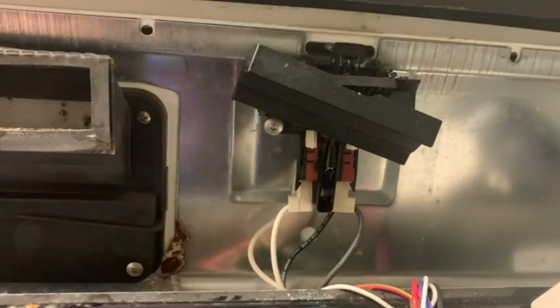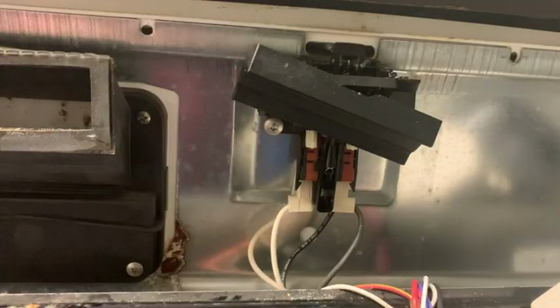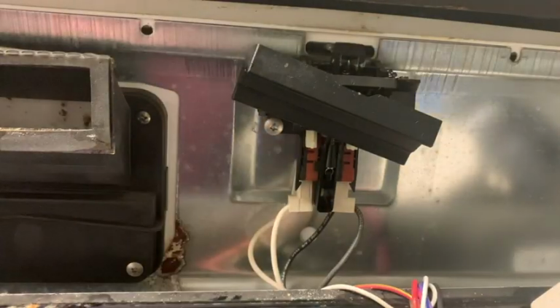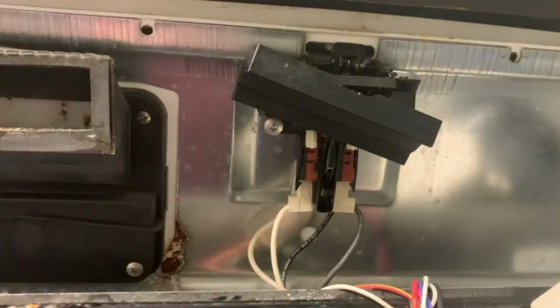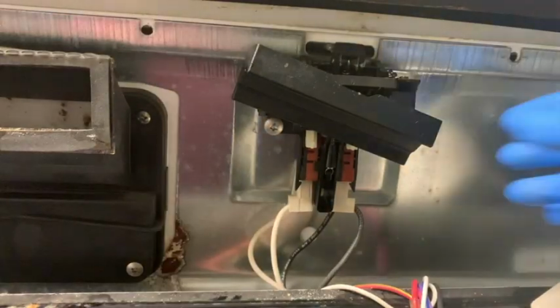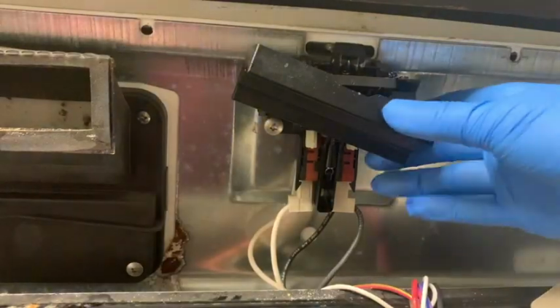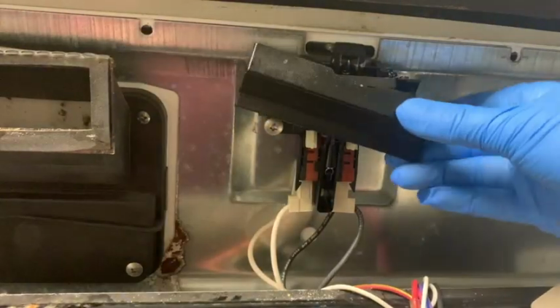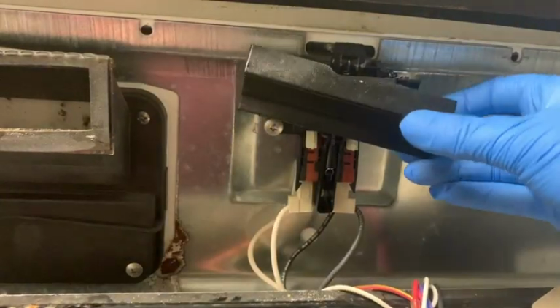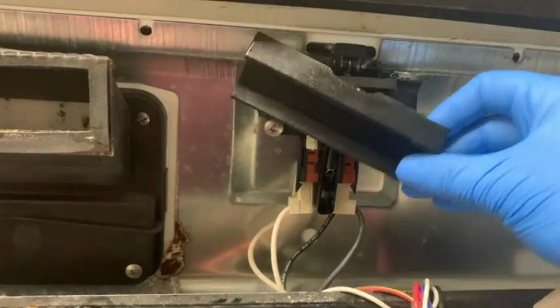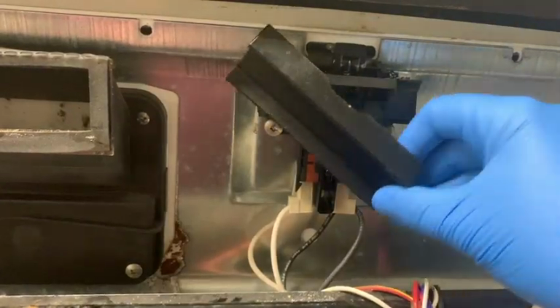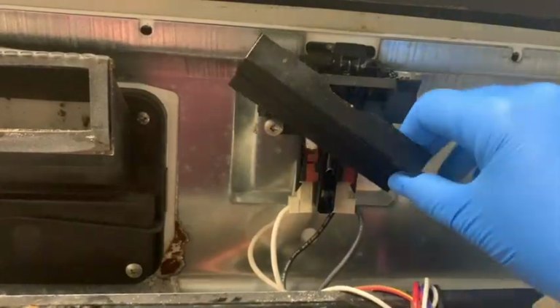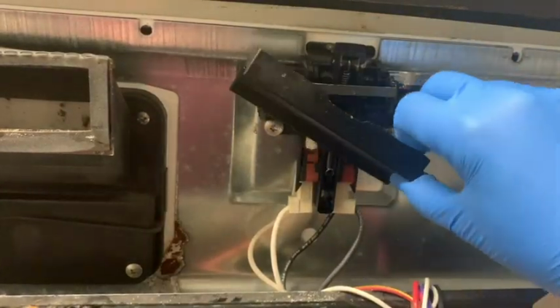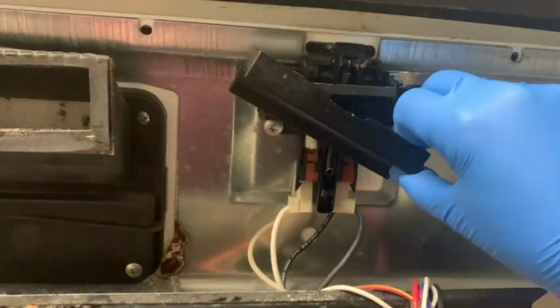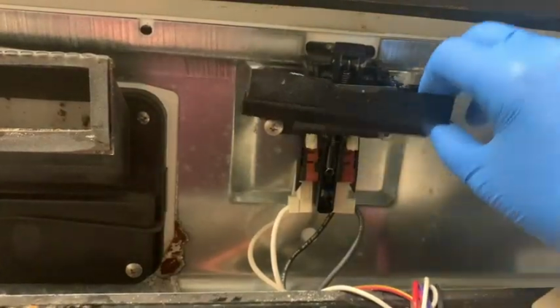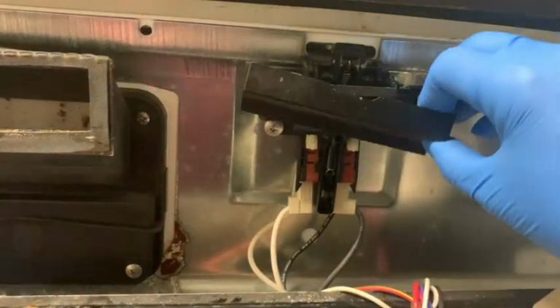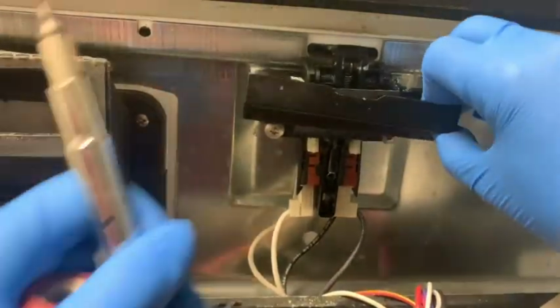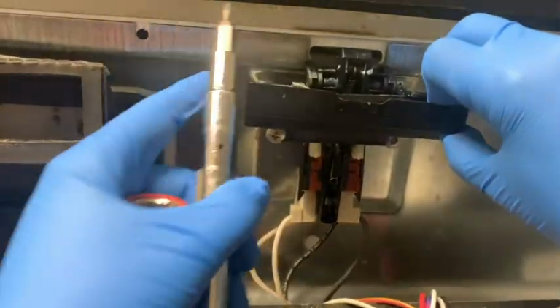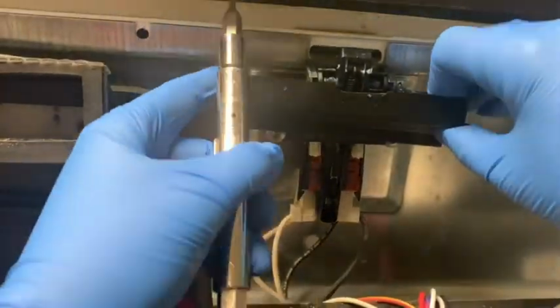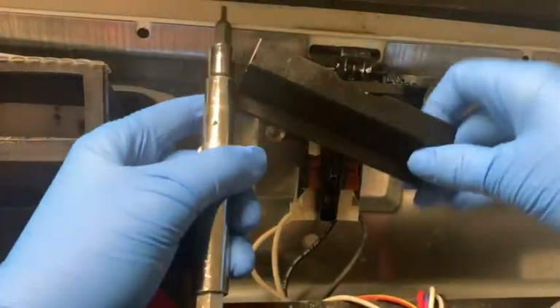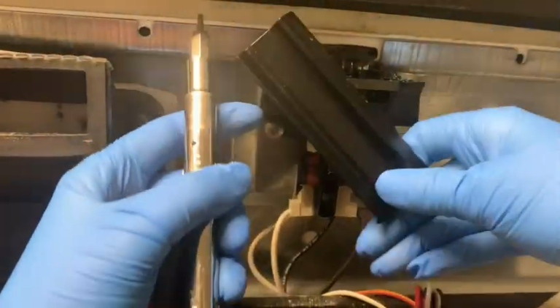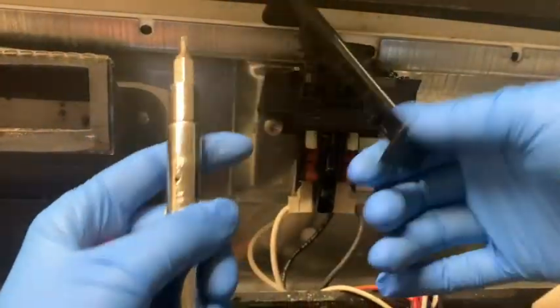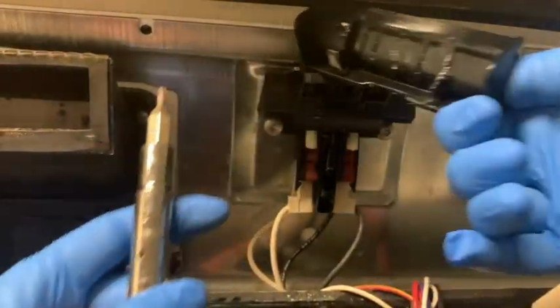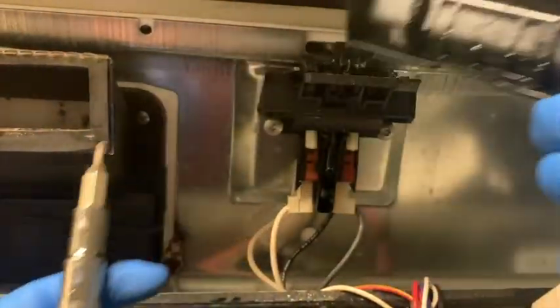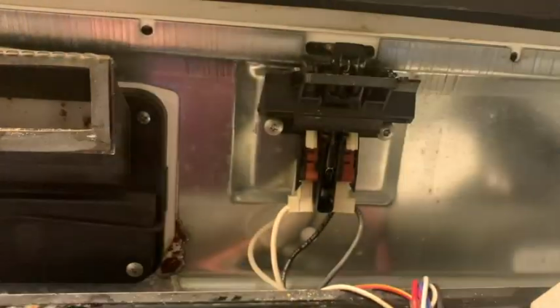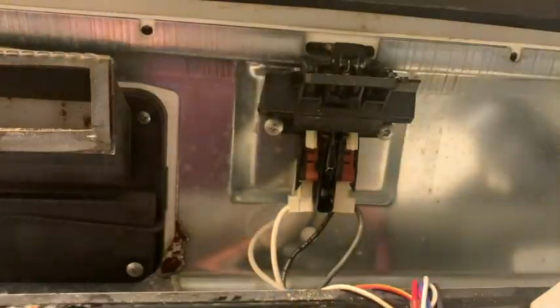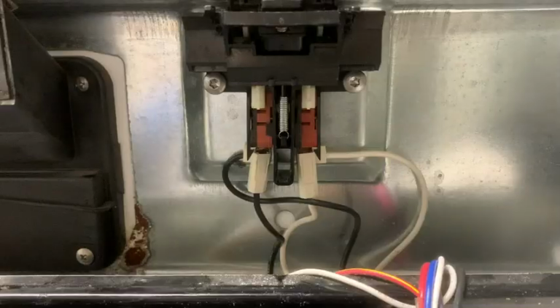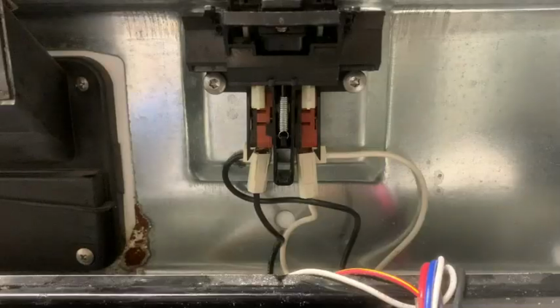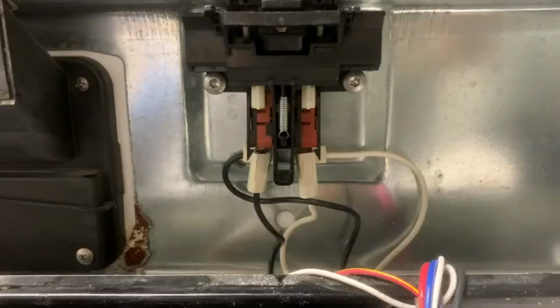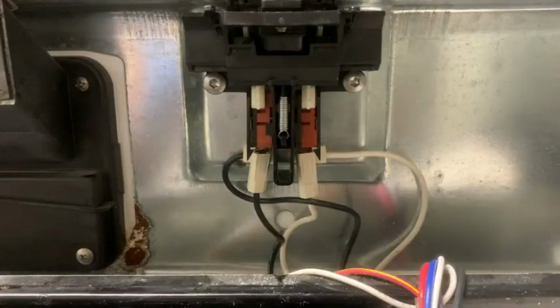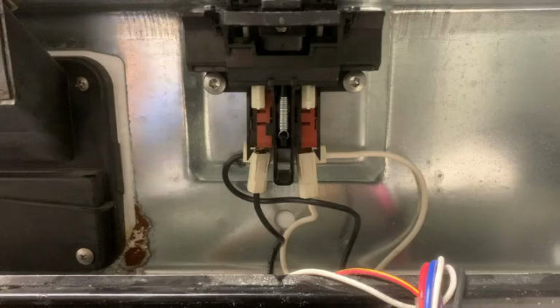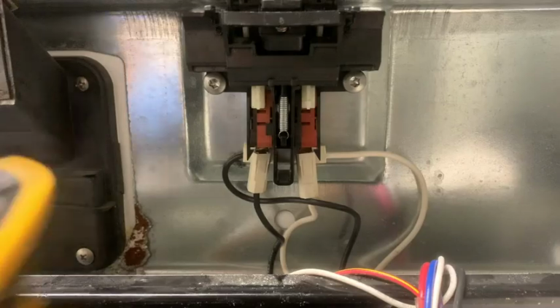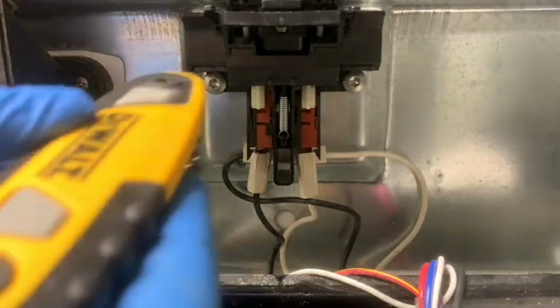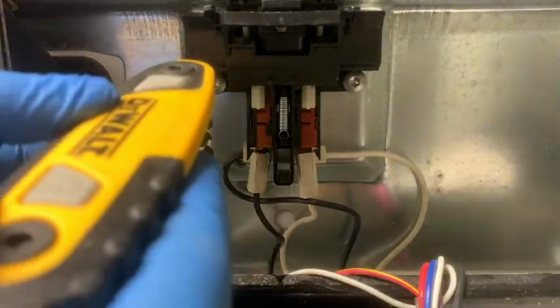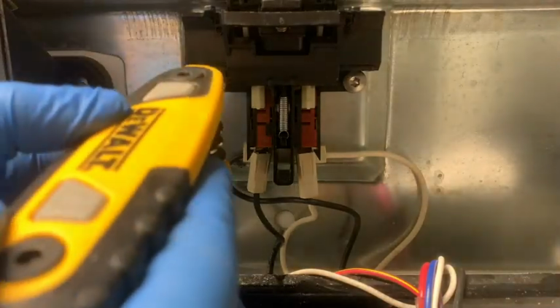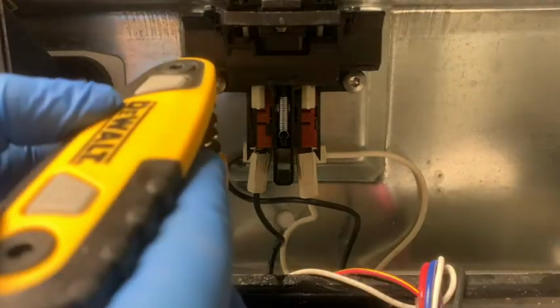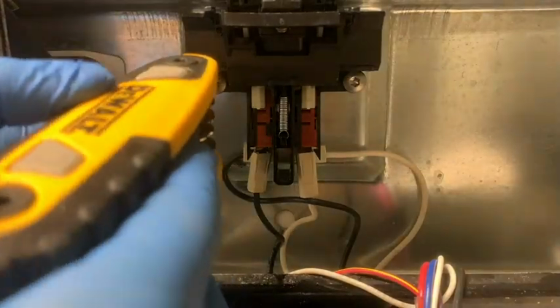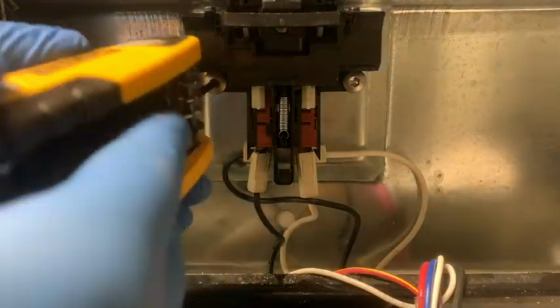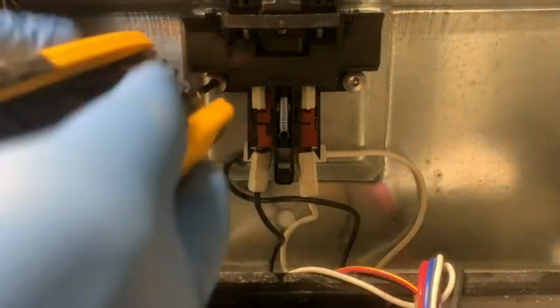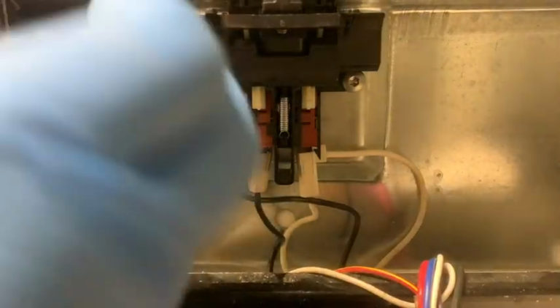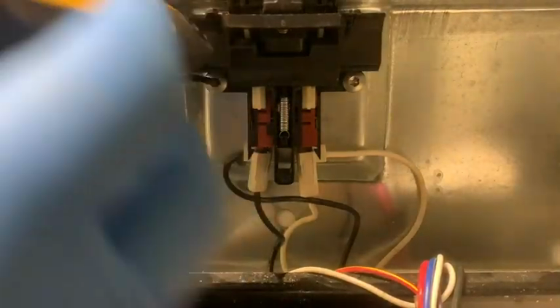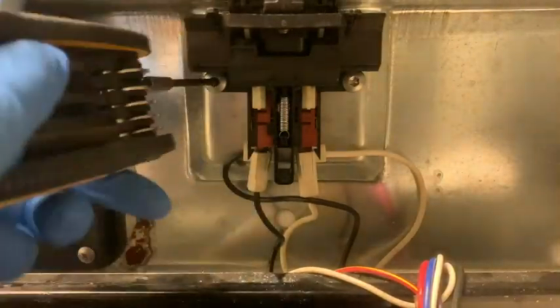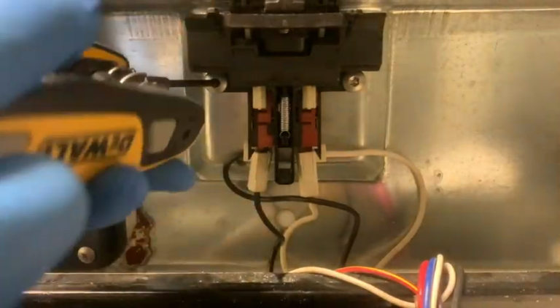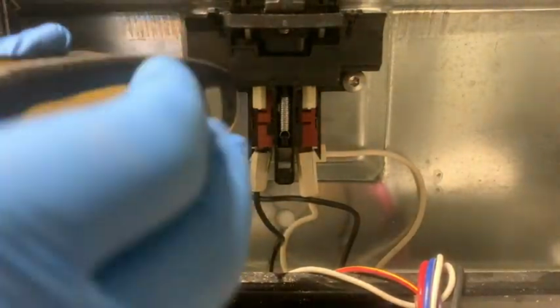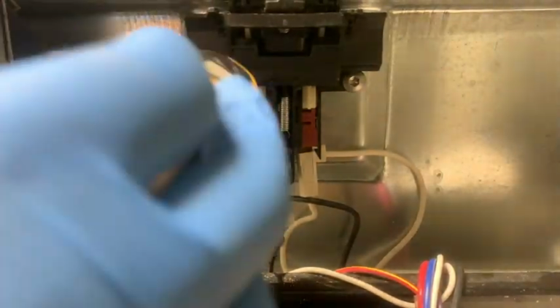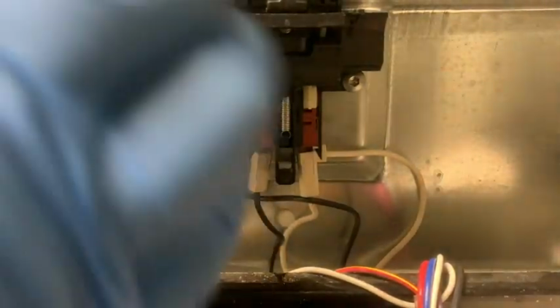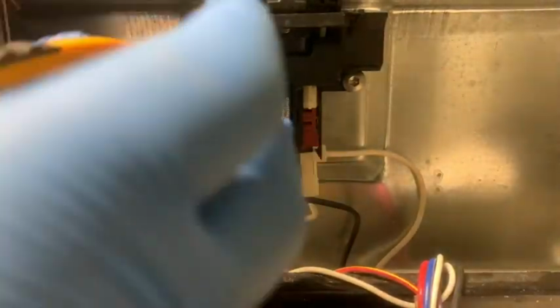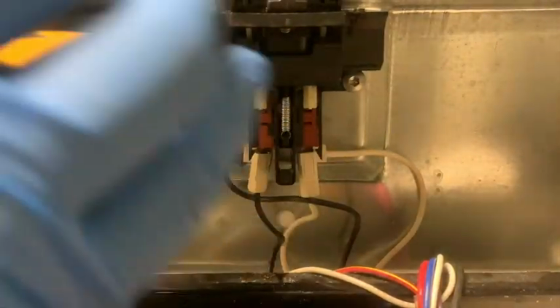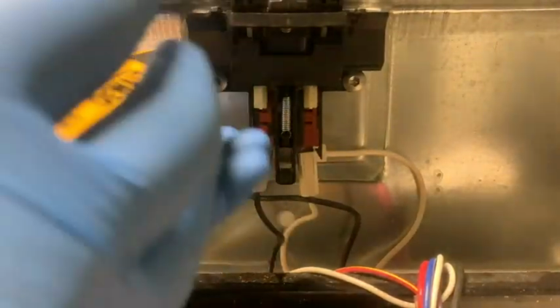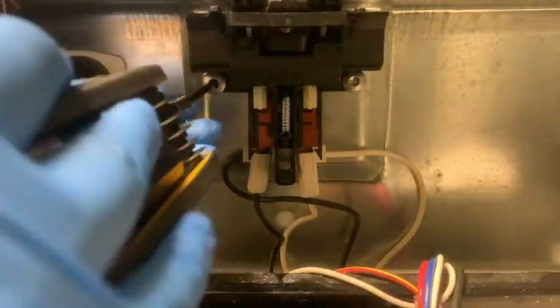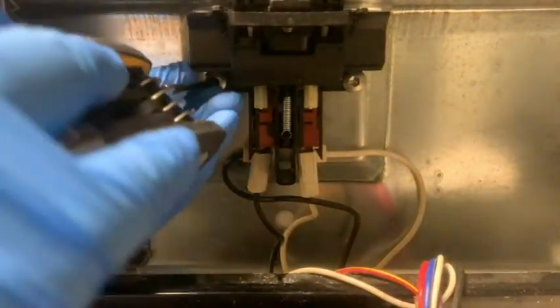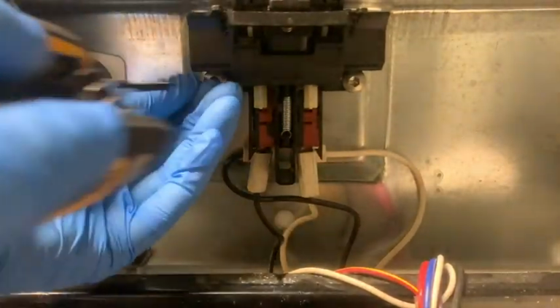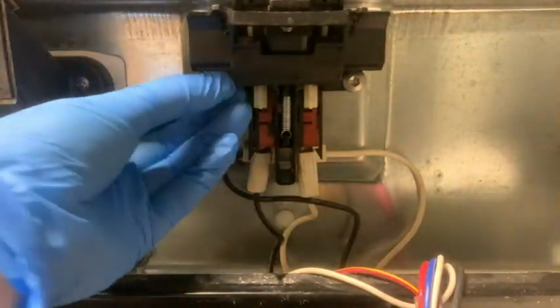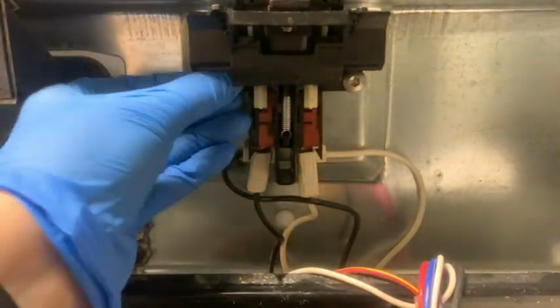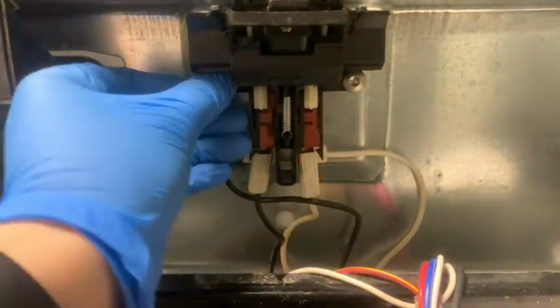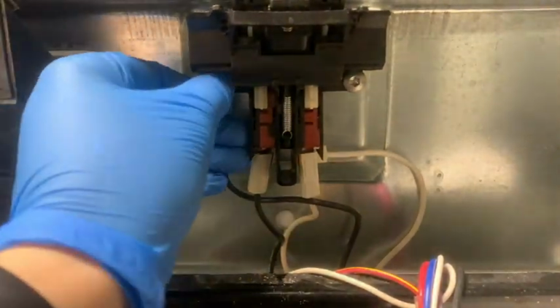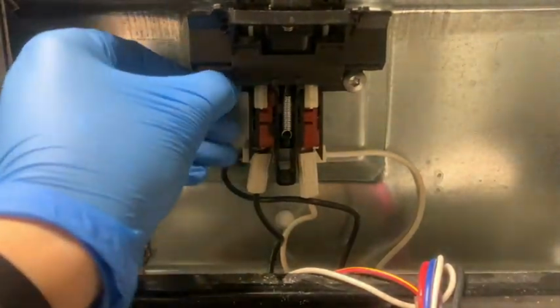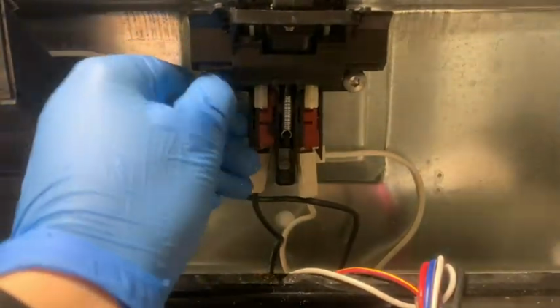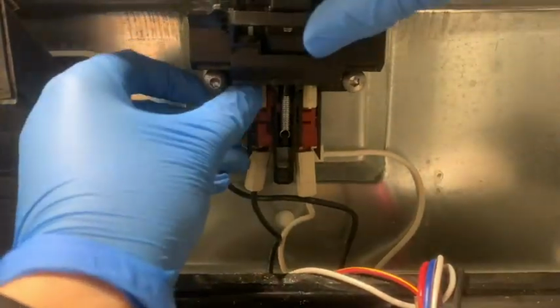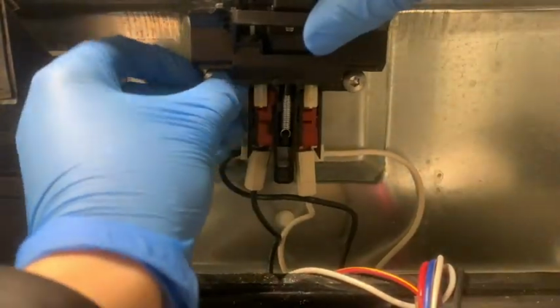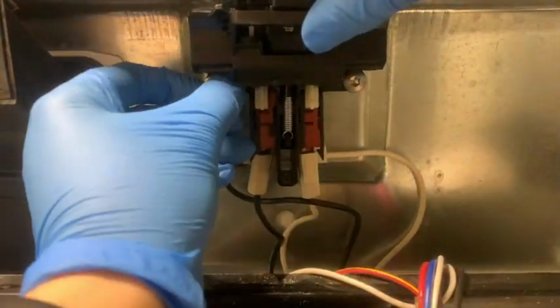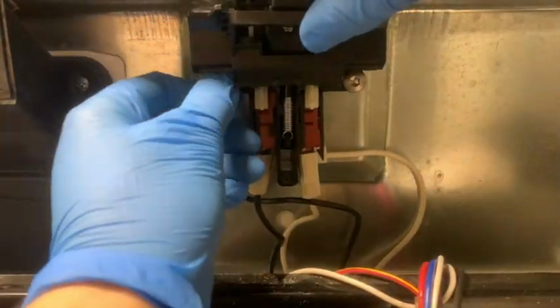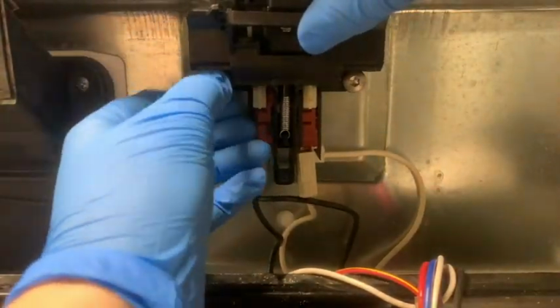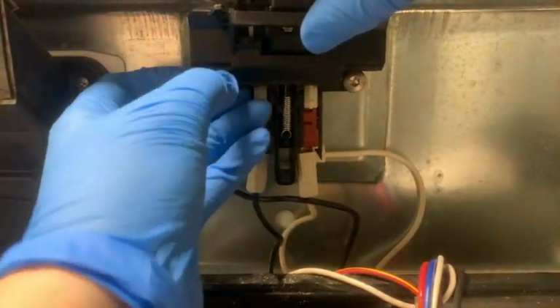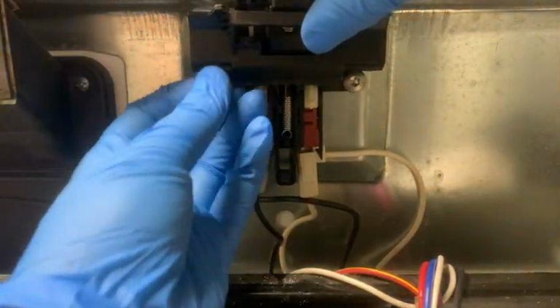You're going to go ahead and see how that door handle is broken. I removed that. Go ahead and get your allen key that matches and remove the screws.